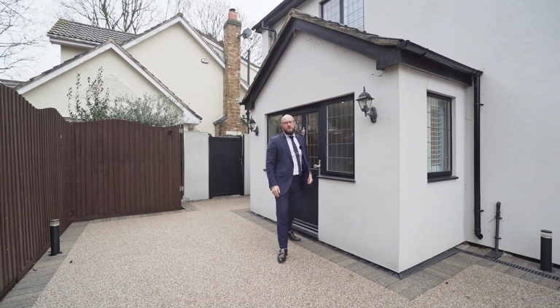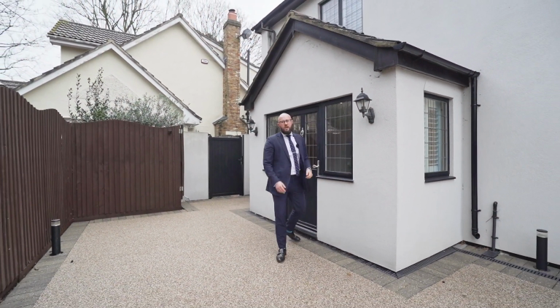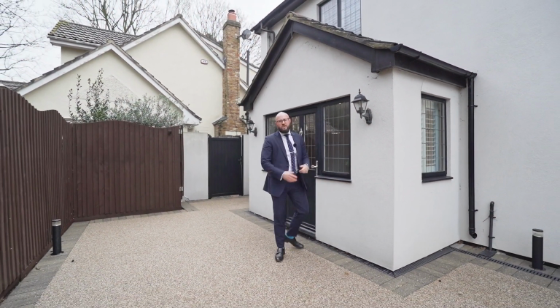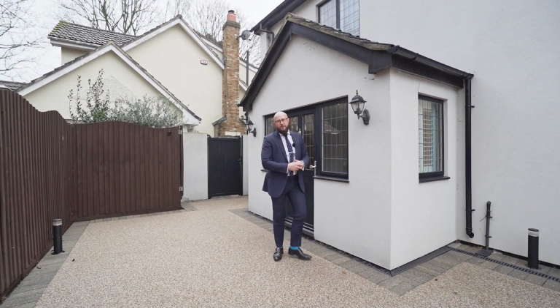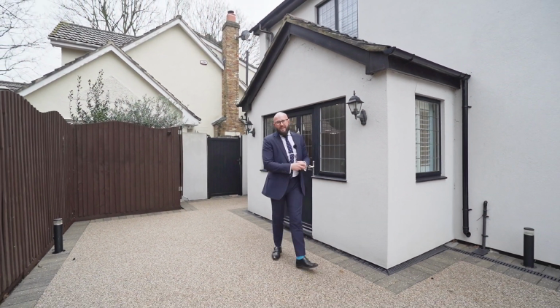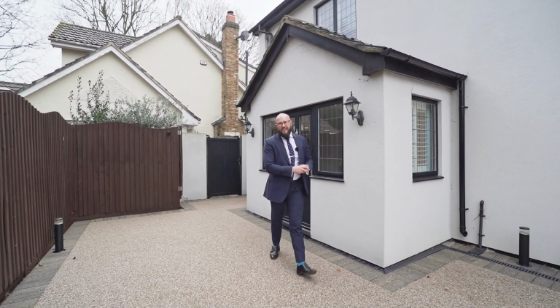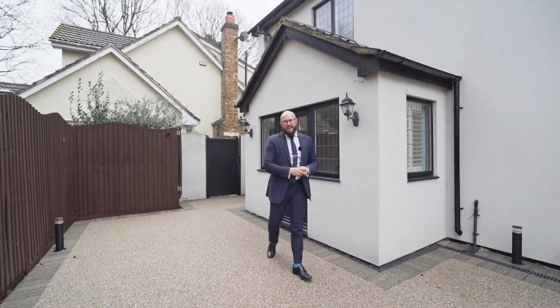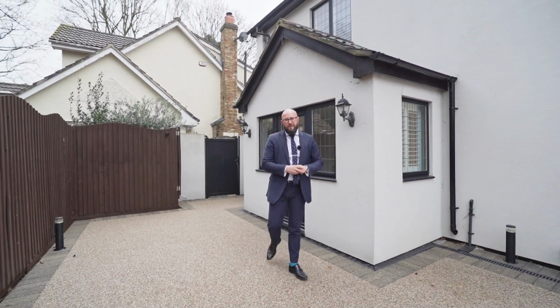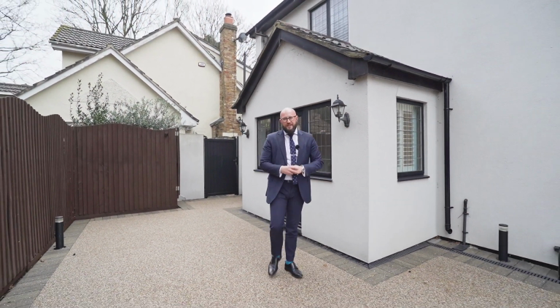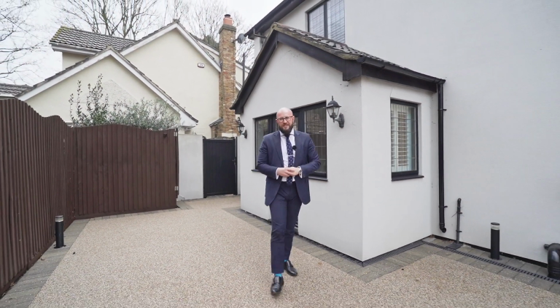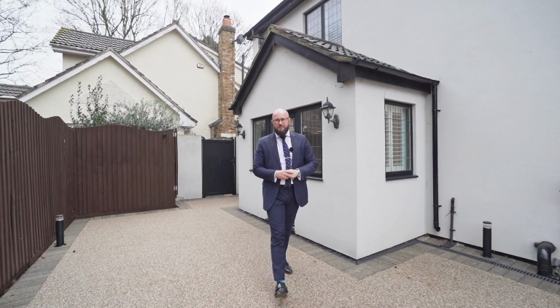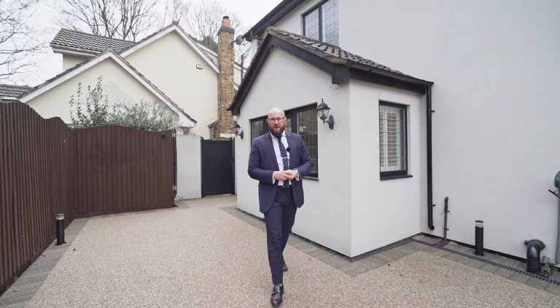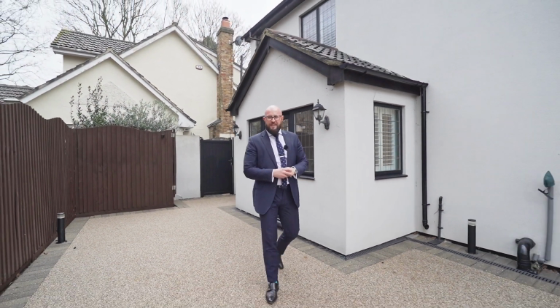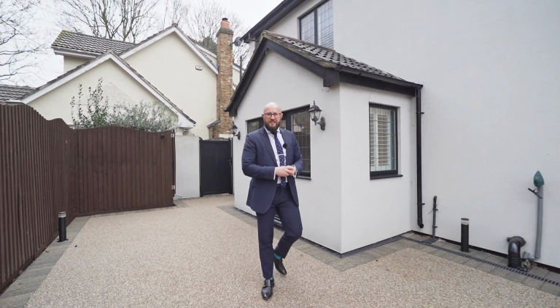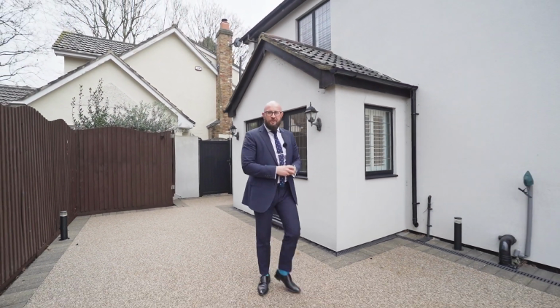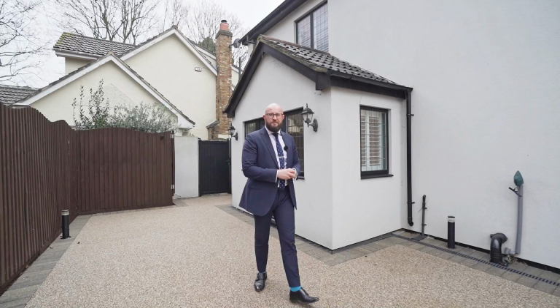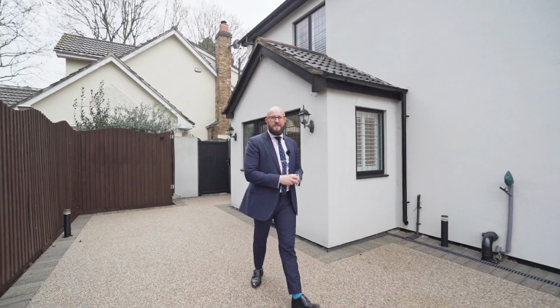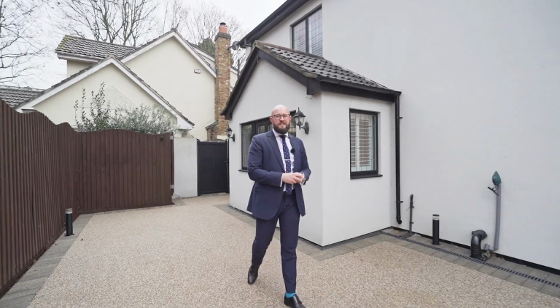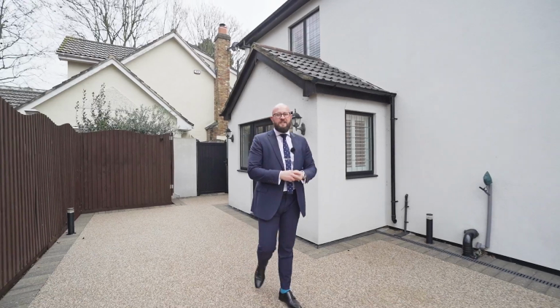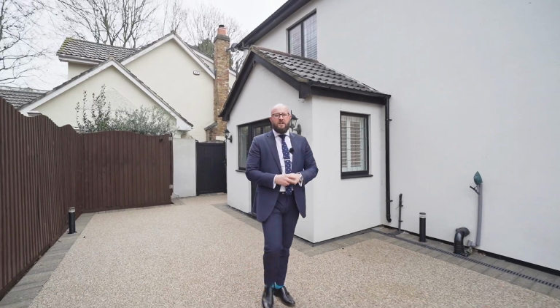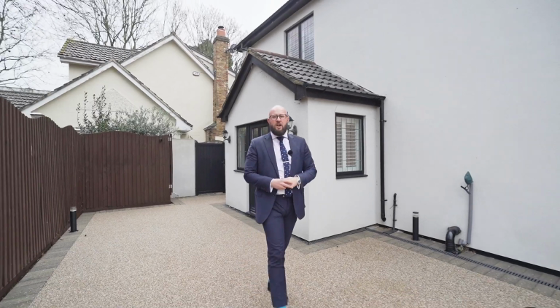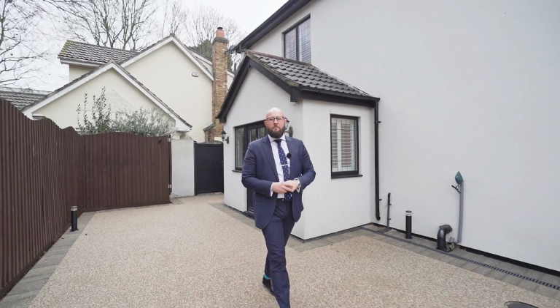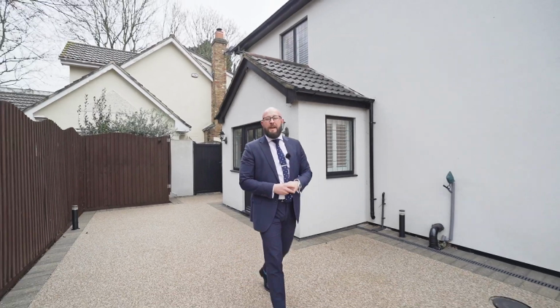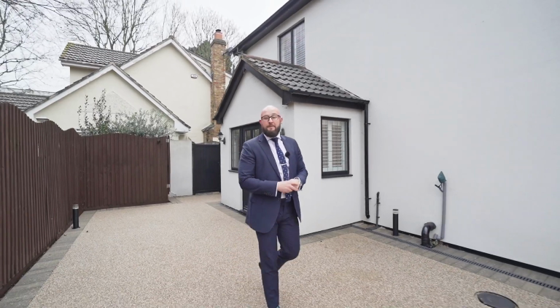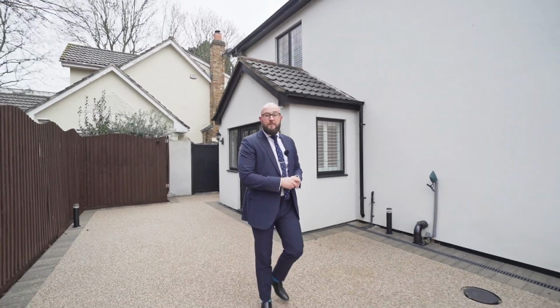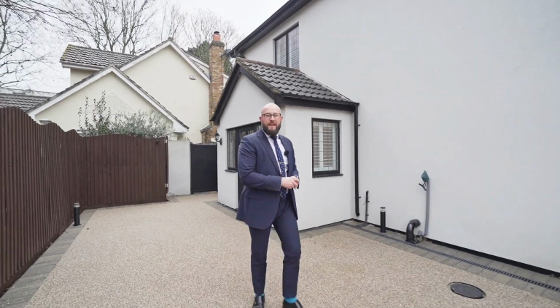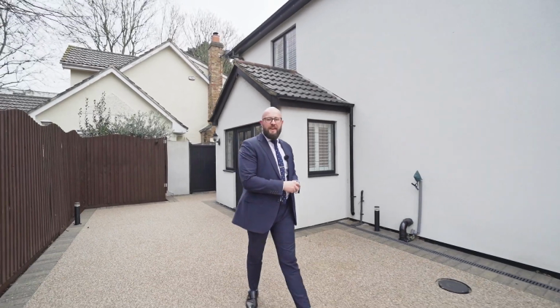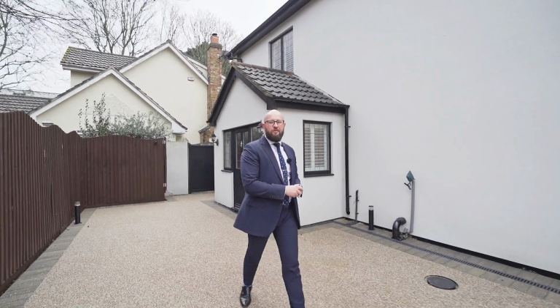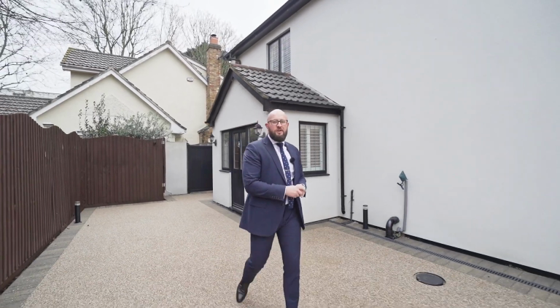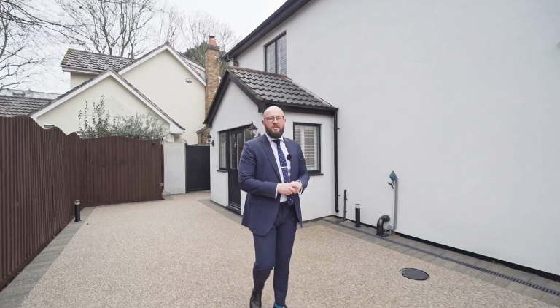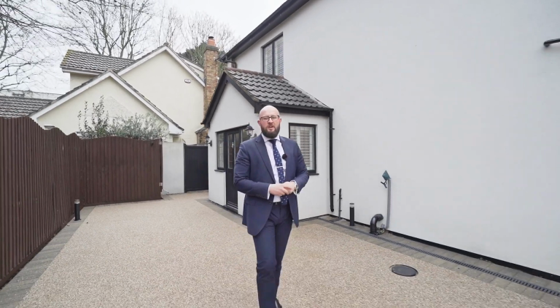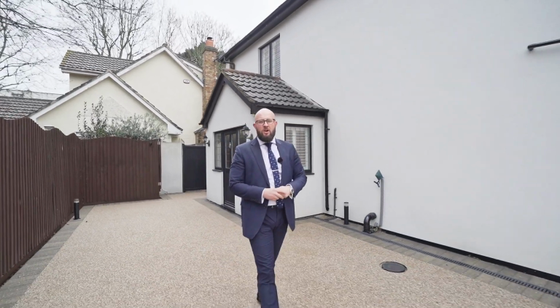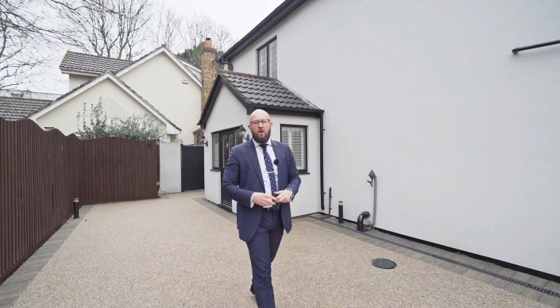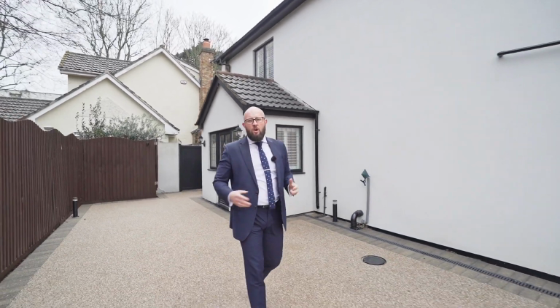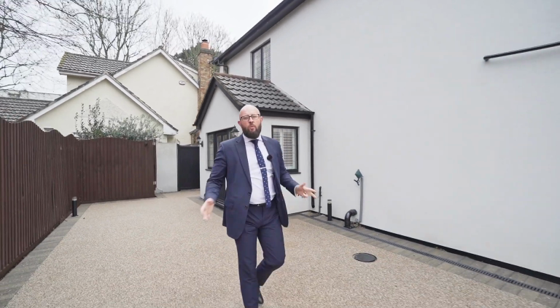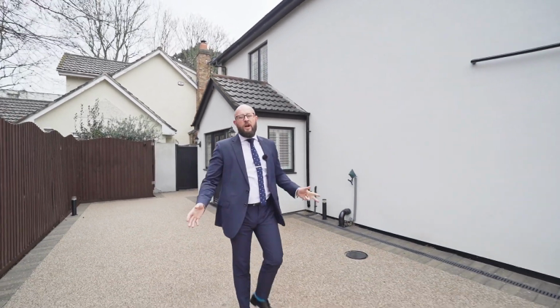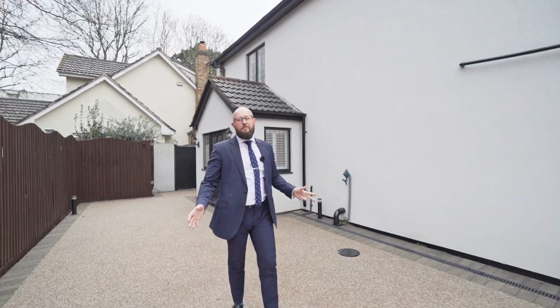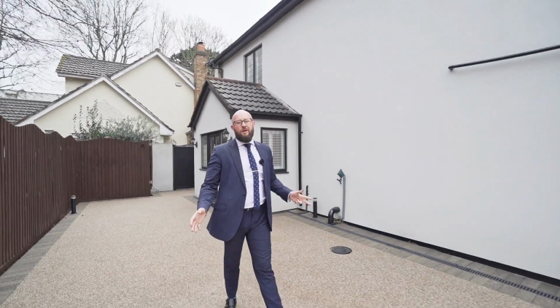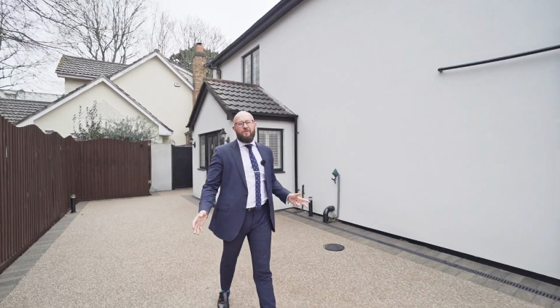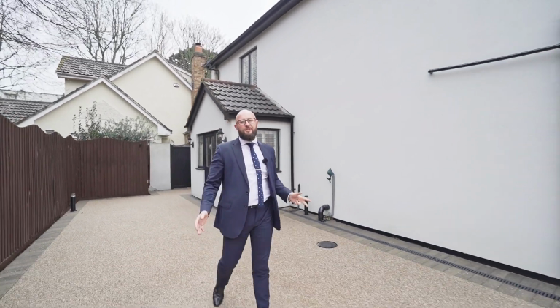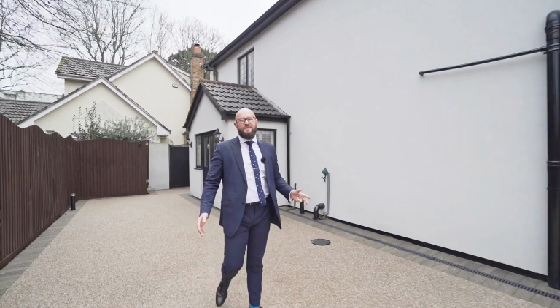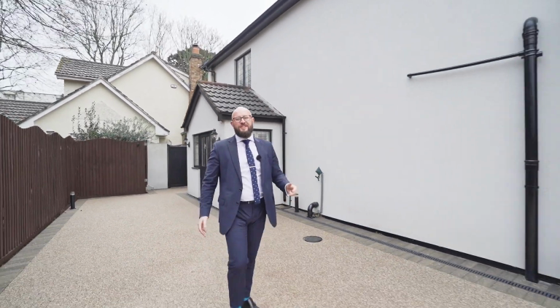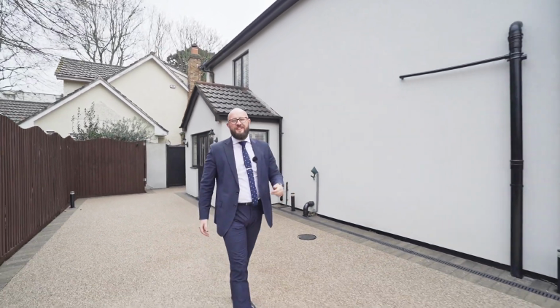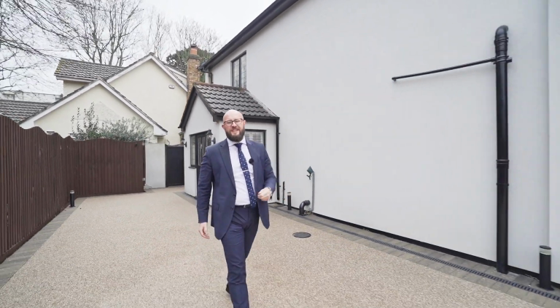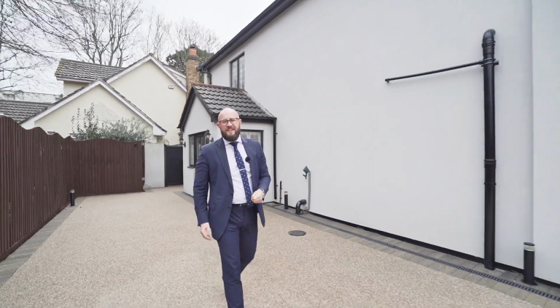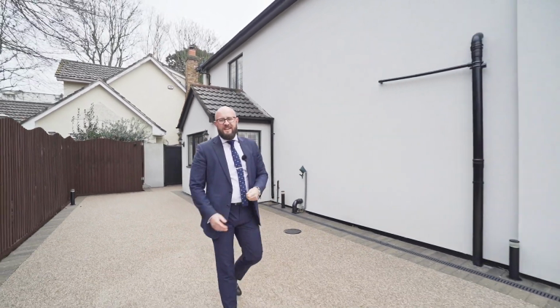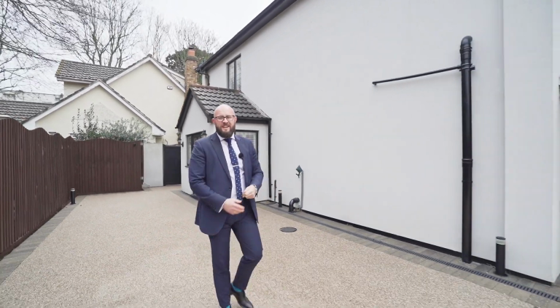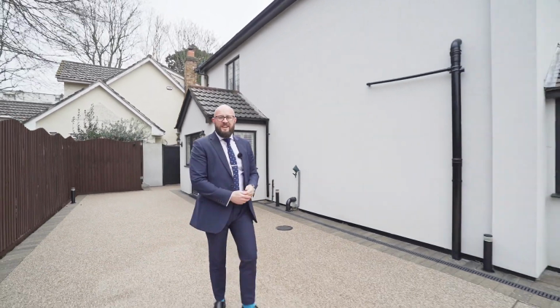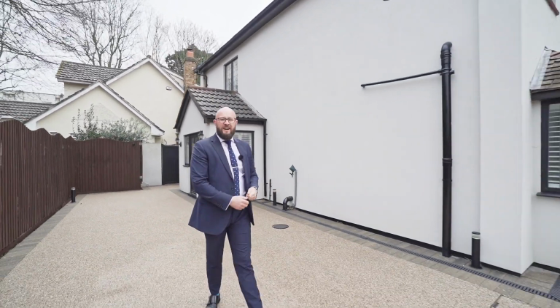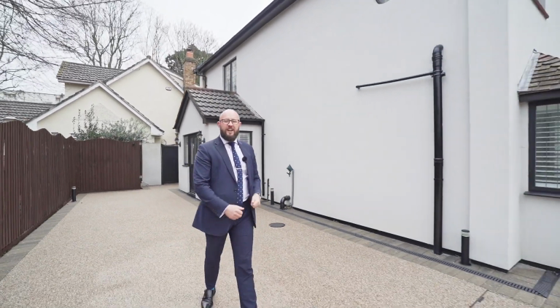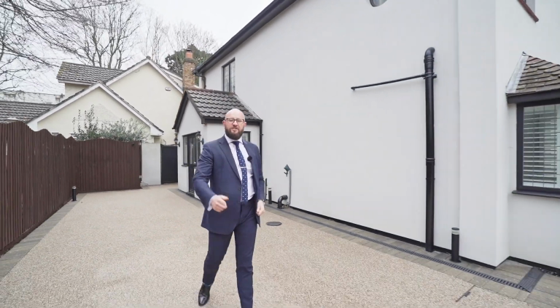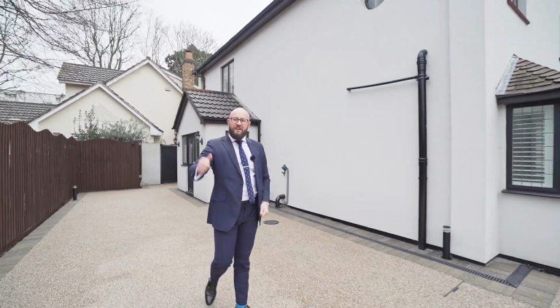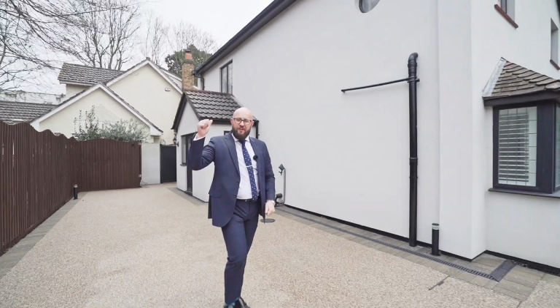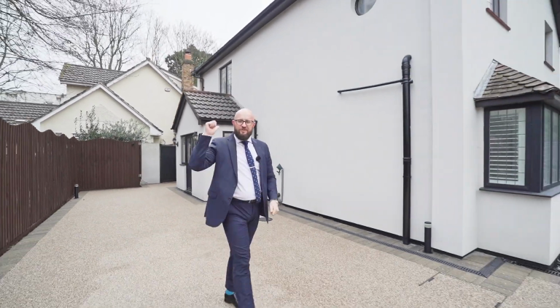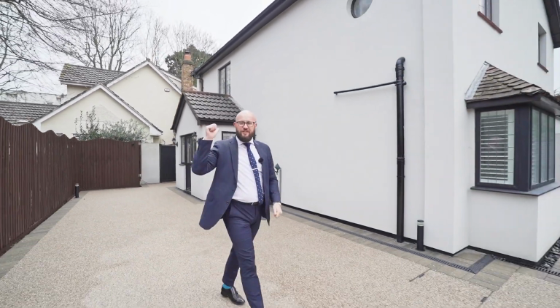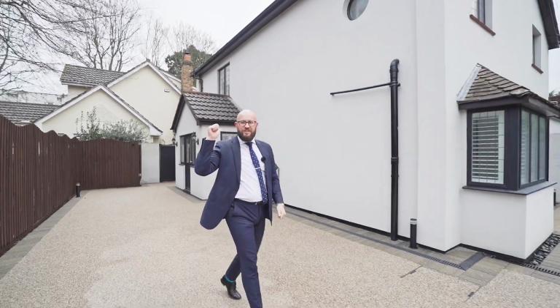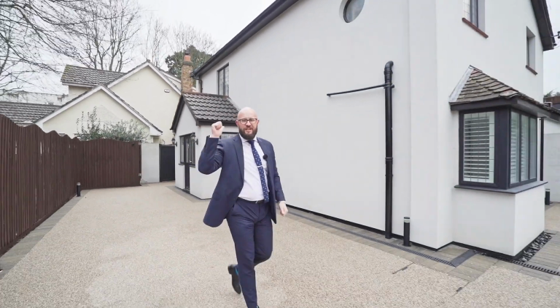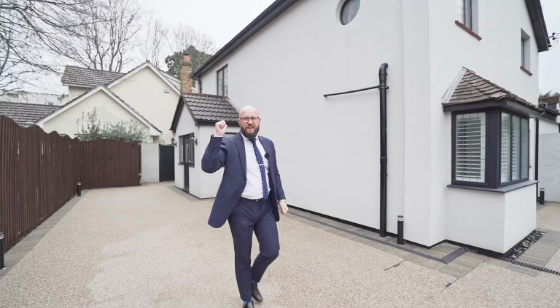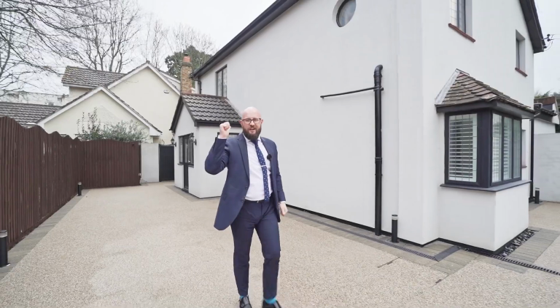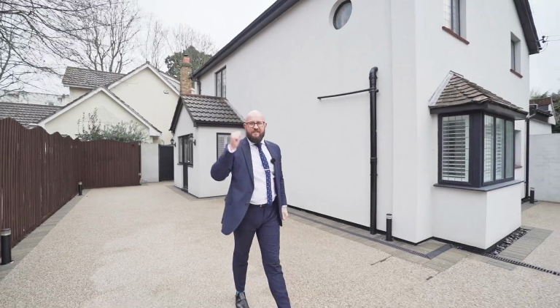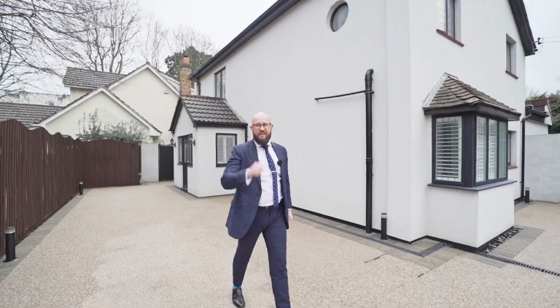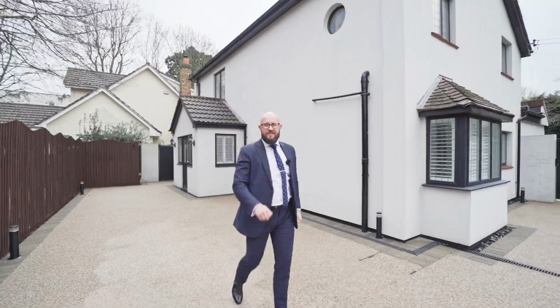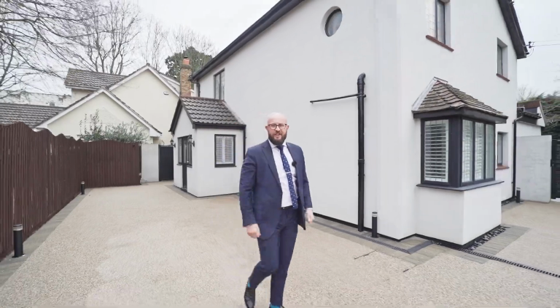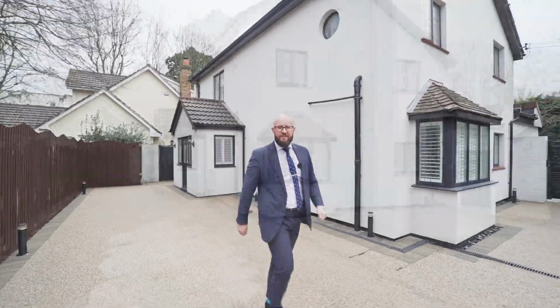Who's going to be the lucky person to buy this home? My name's Billy Gill, we are Balgors, and I'll see you at The Orchard very soon.